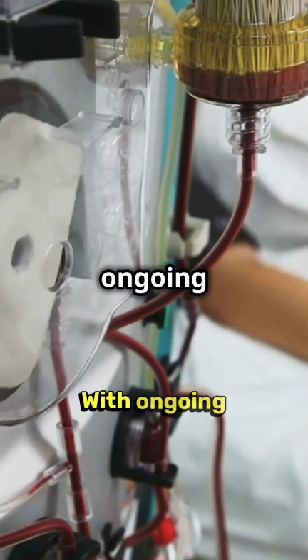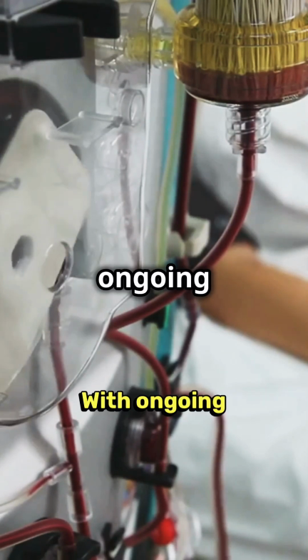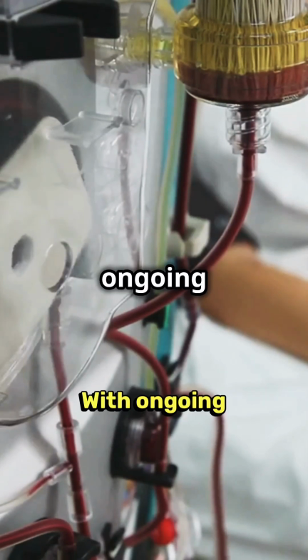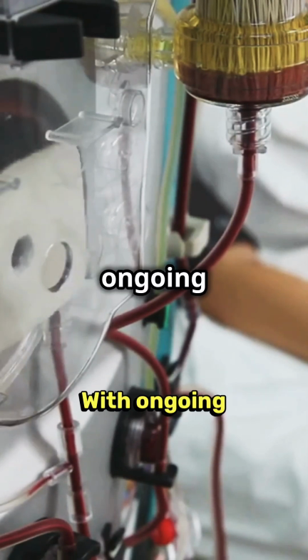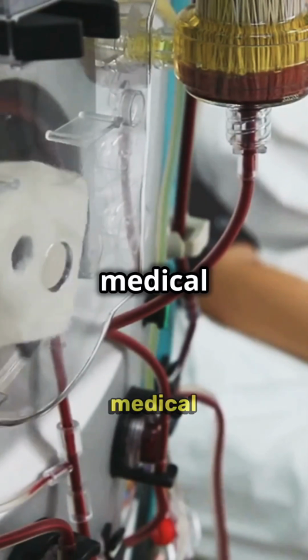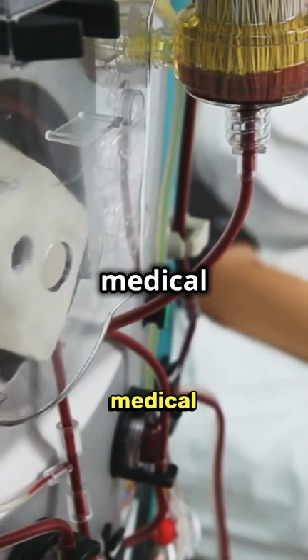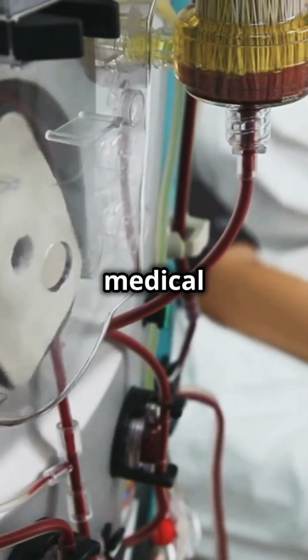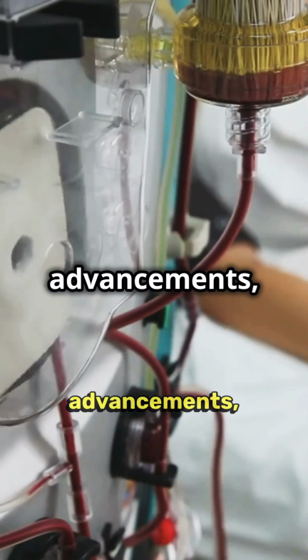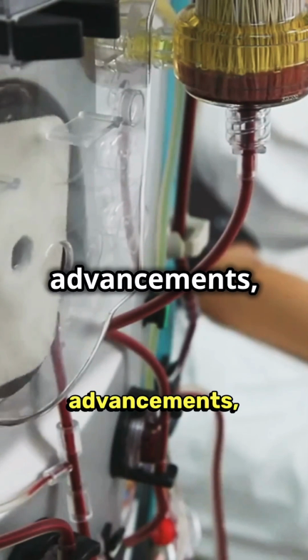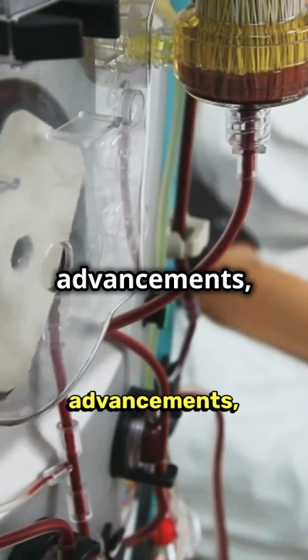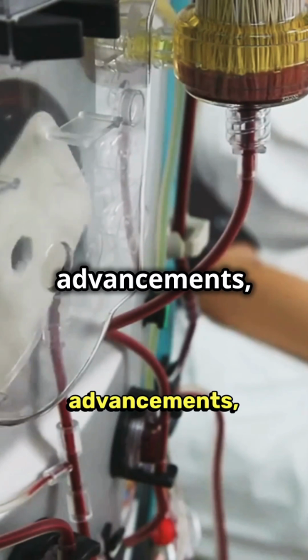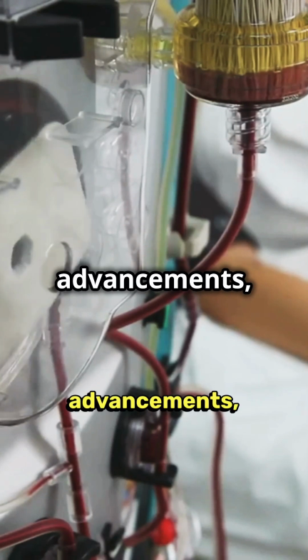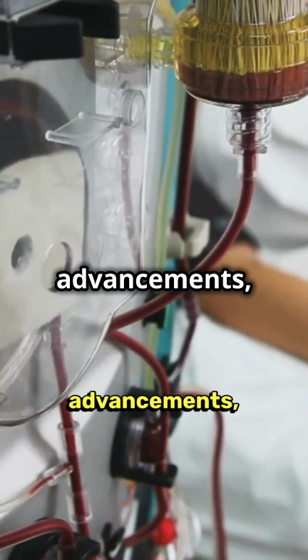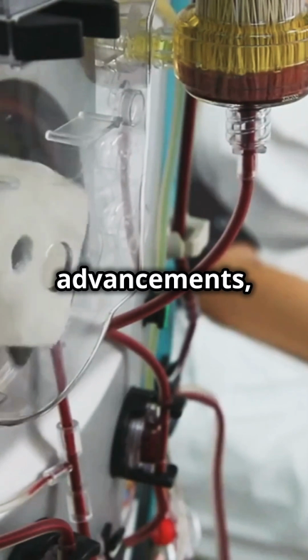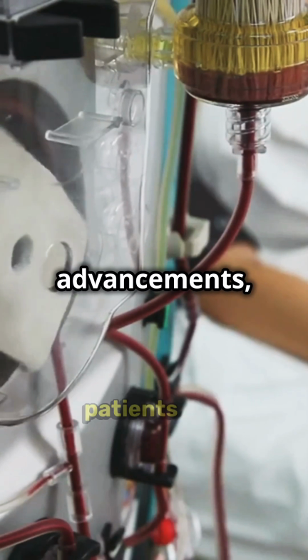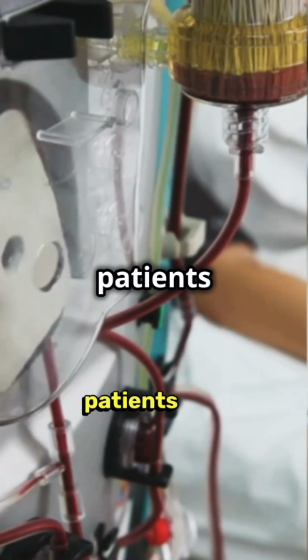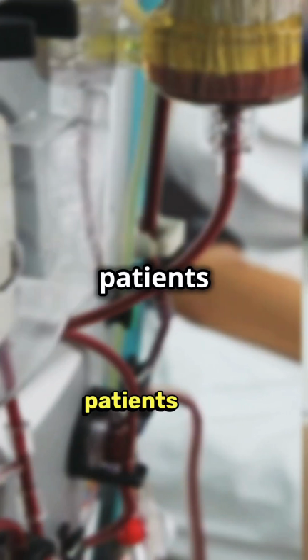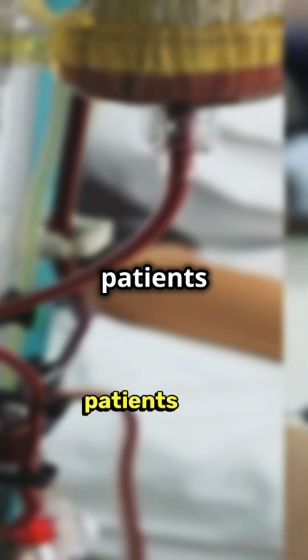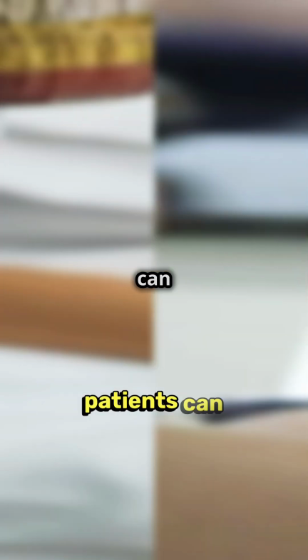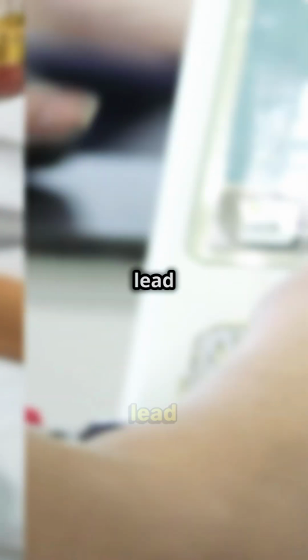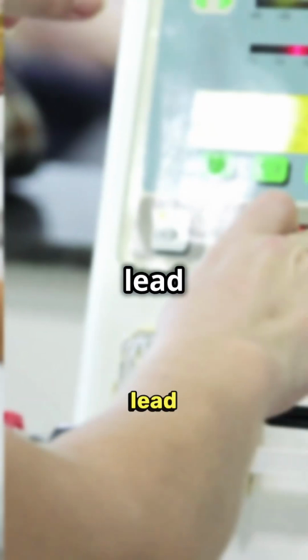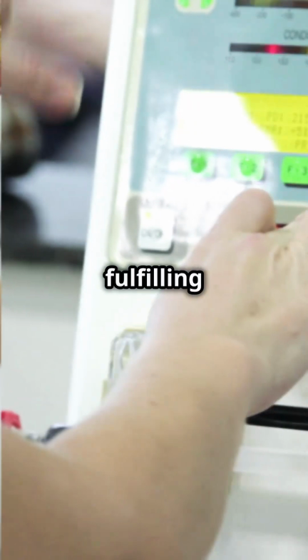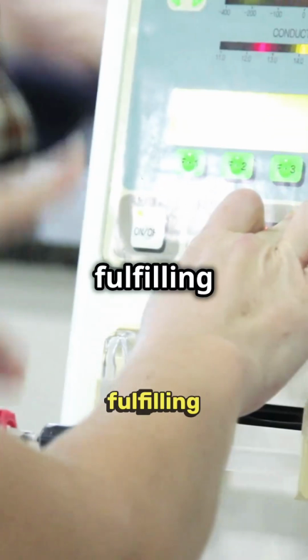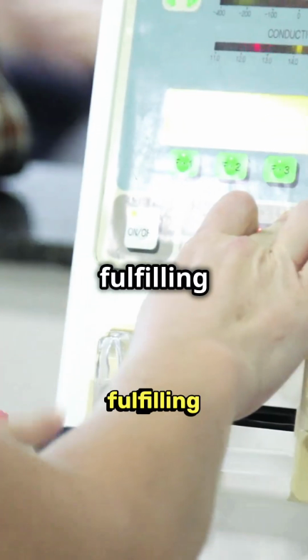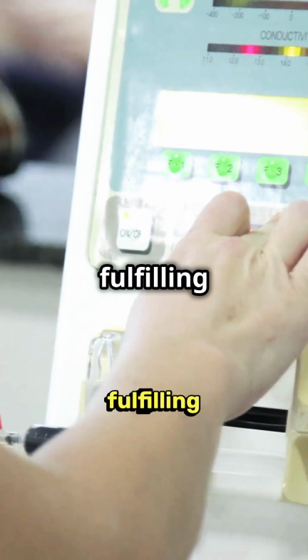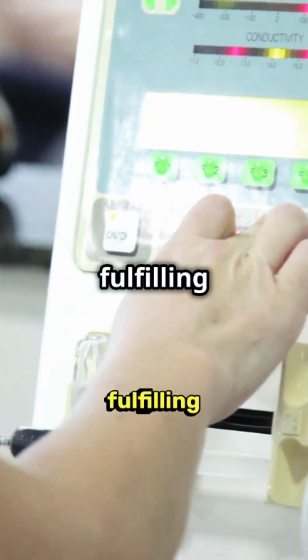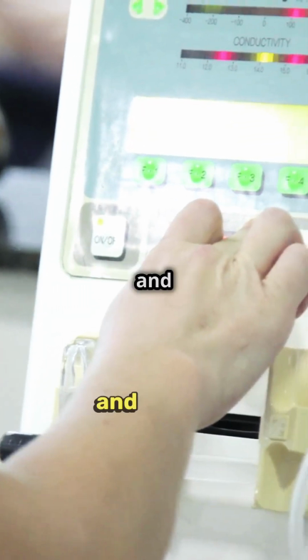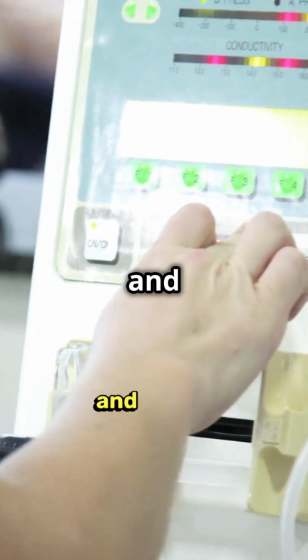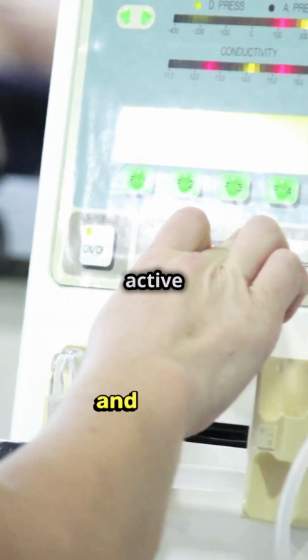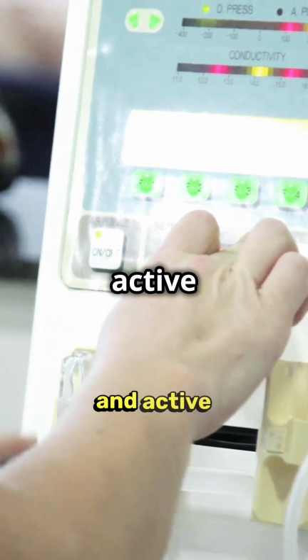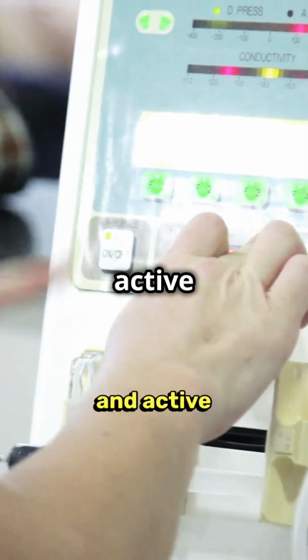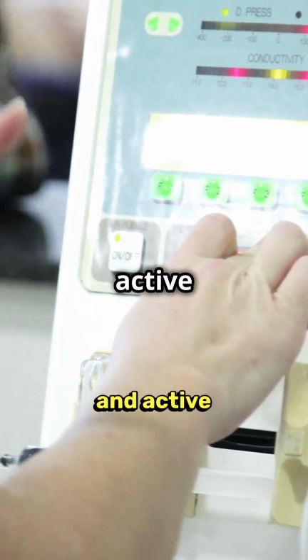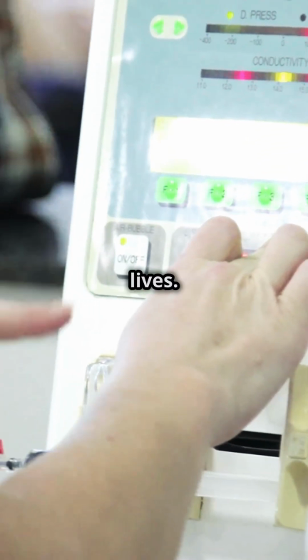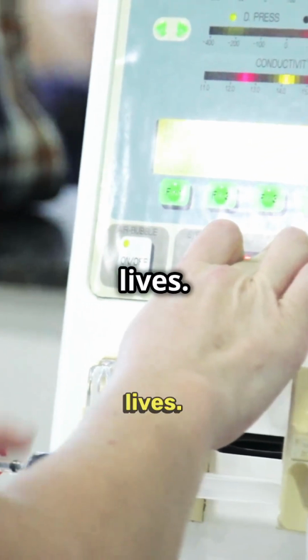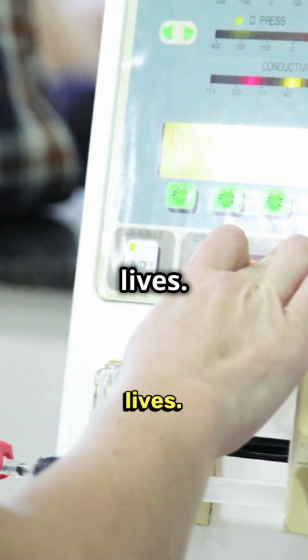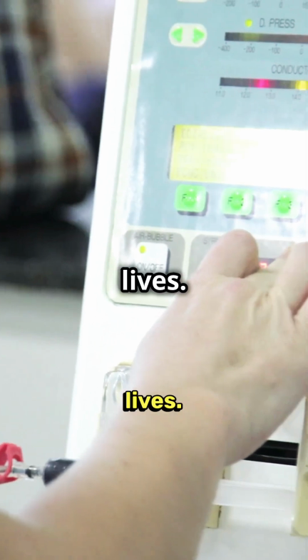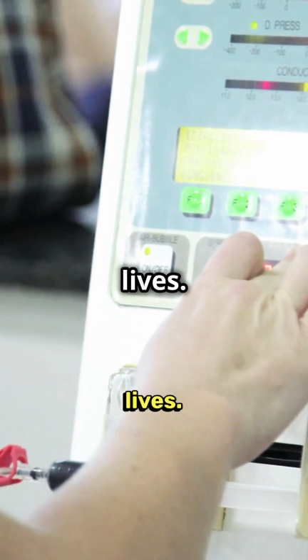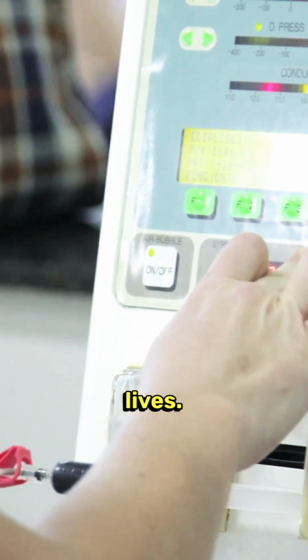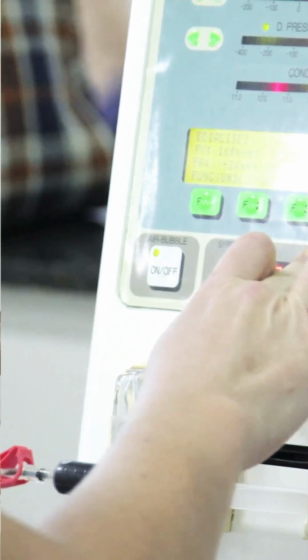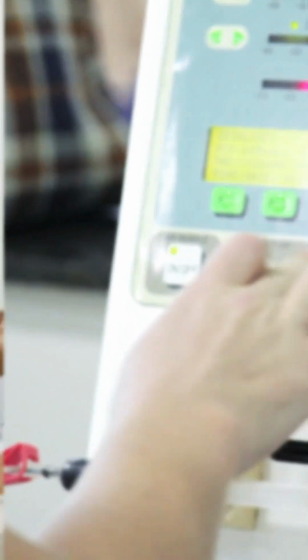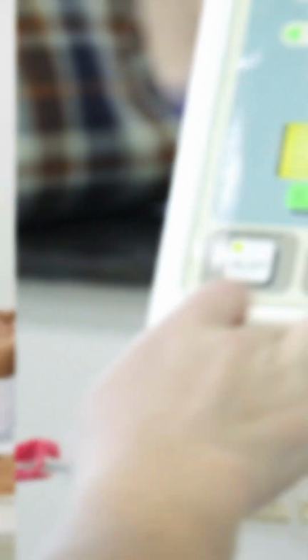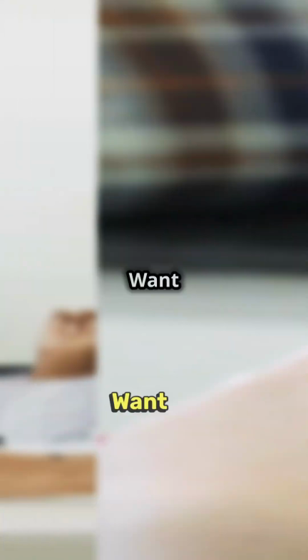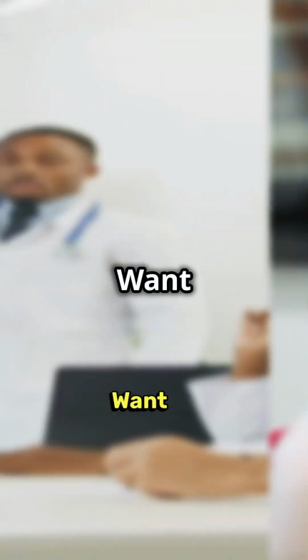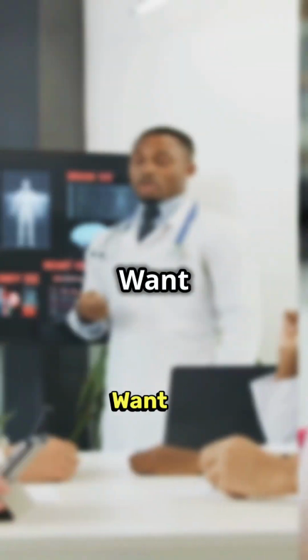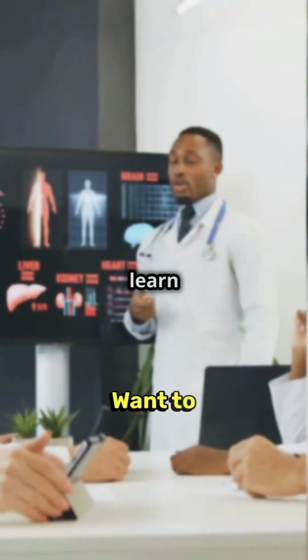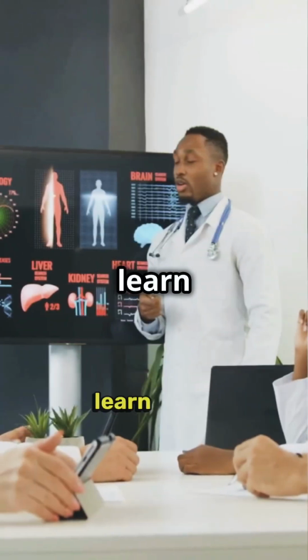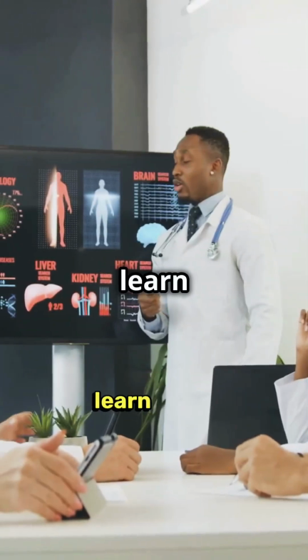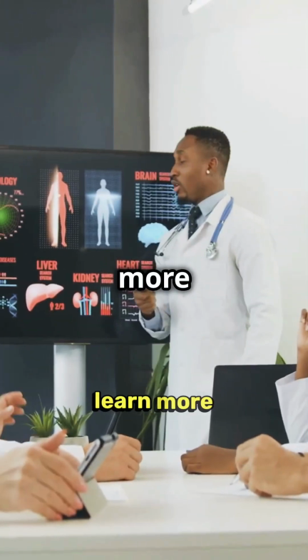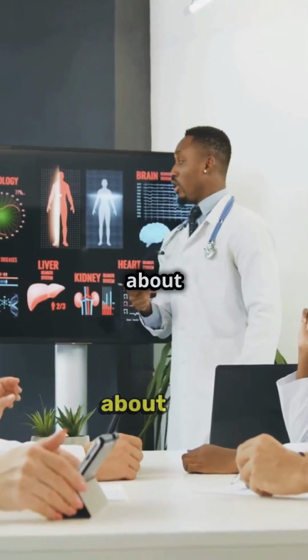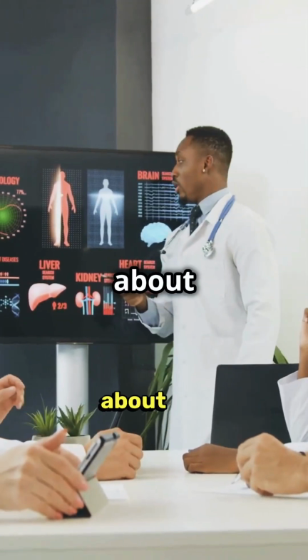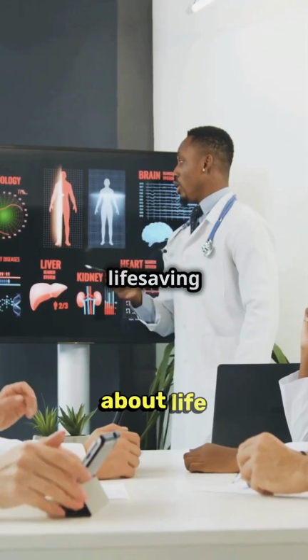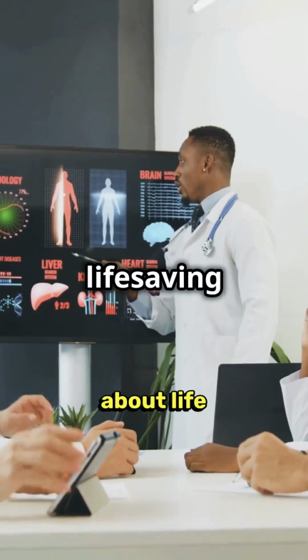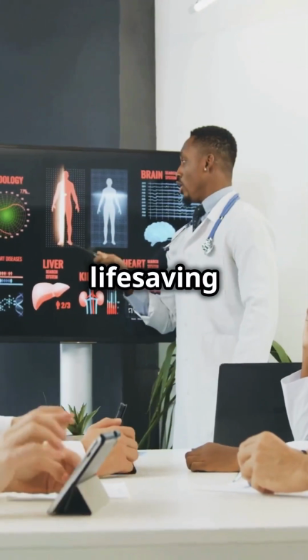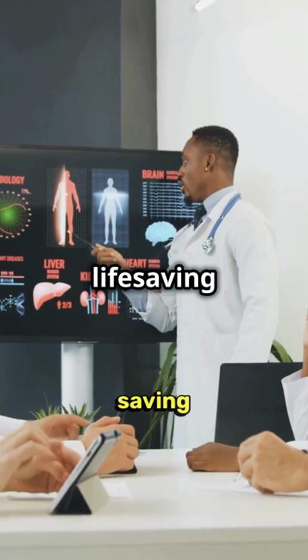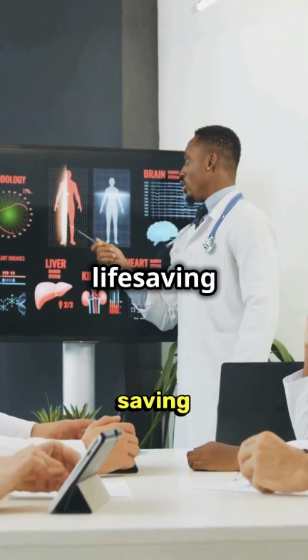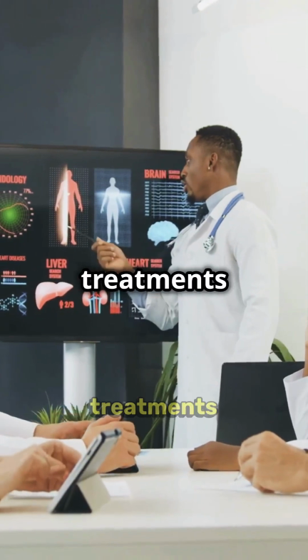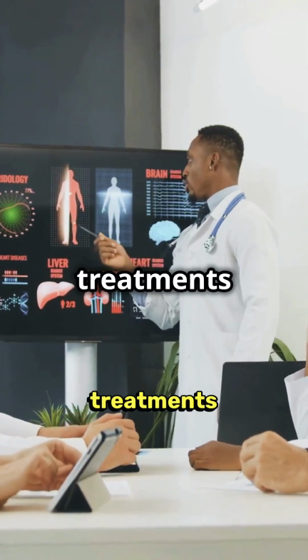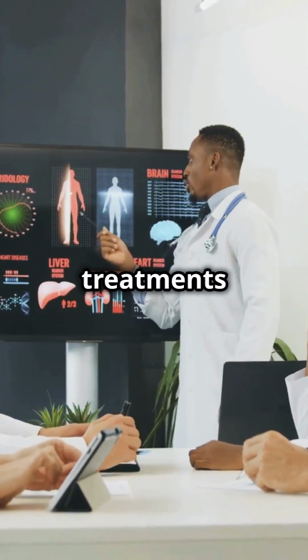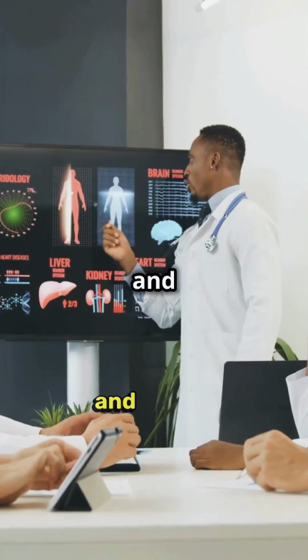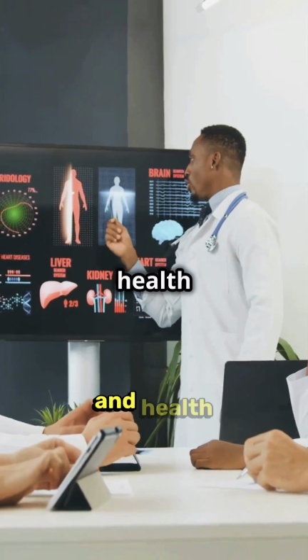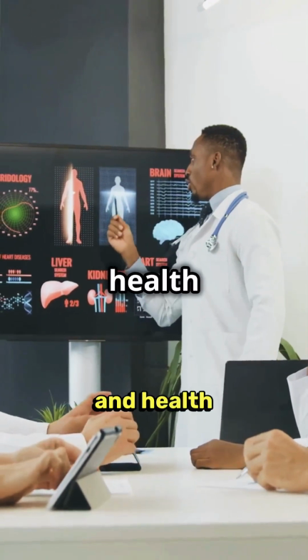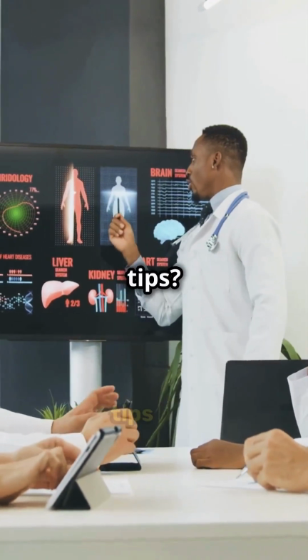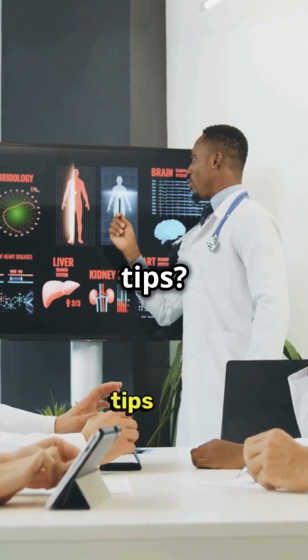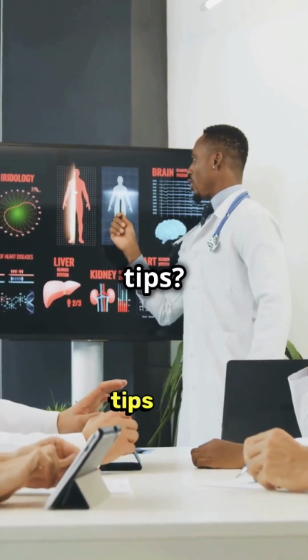Dialysis is more than just a medical procedure — it's a second chance at life. With ongoing medical advancements, patients can lead fulfilling and active lives.